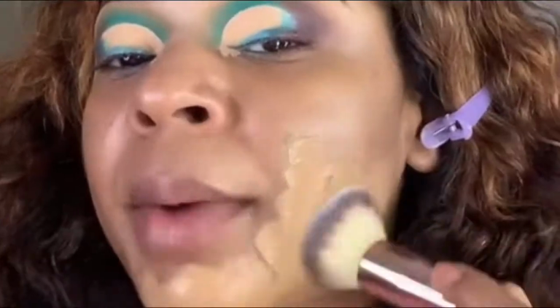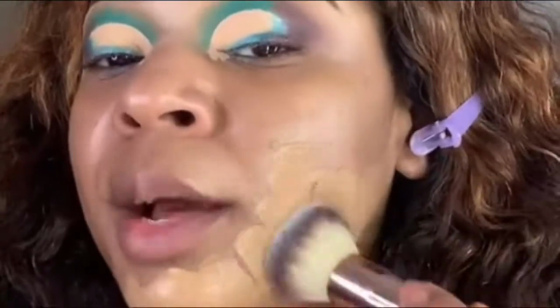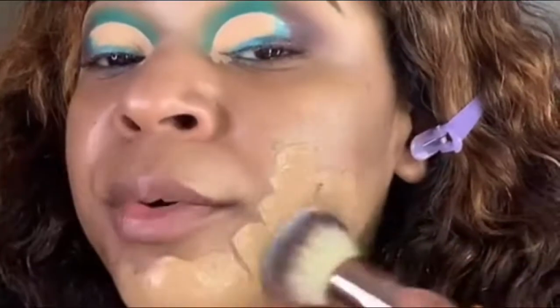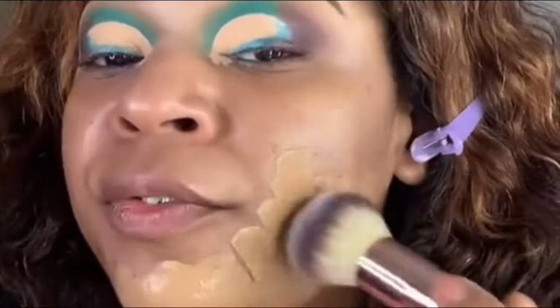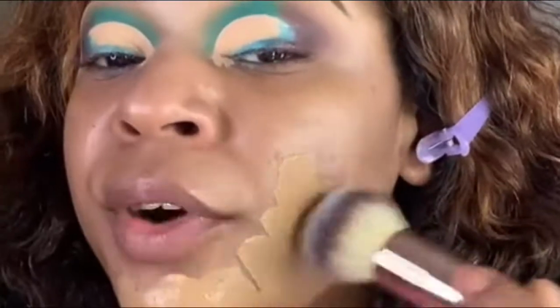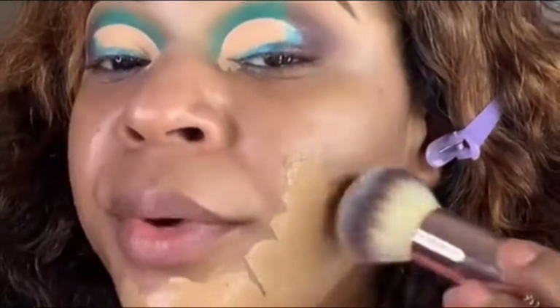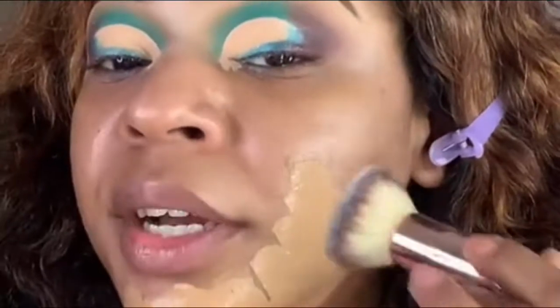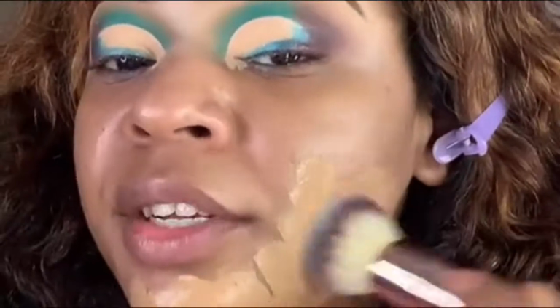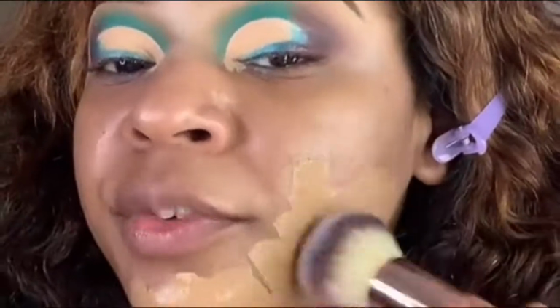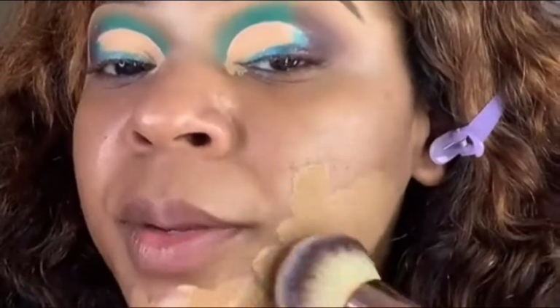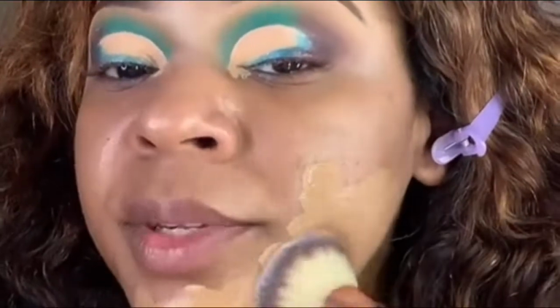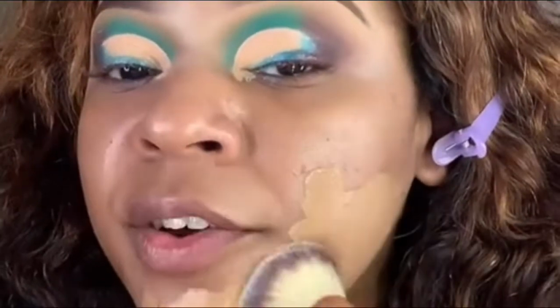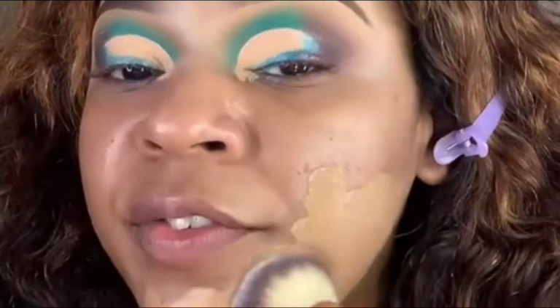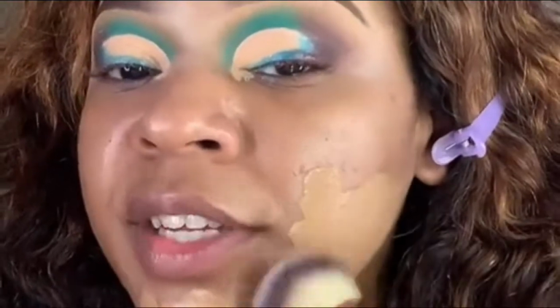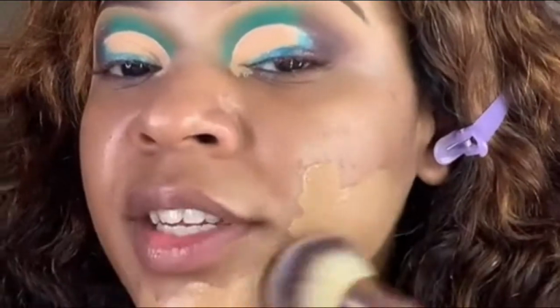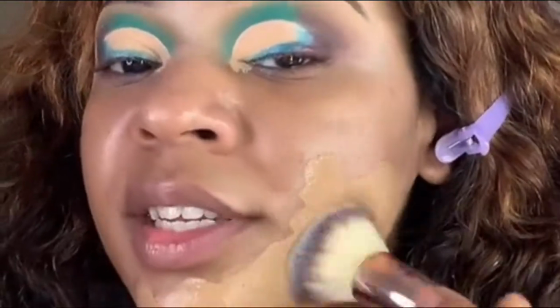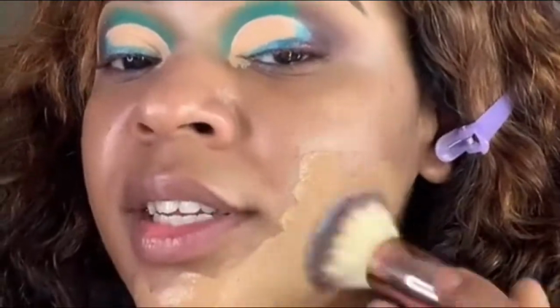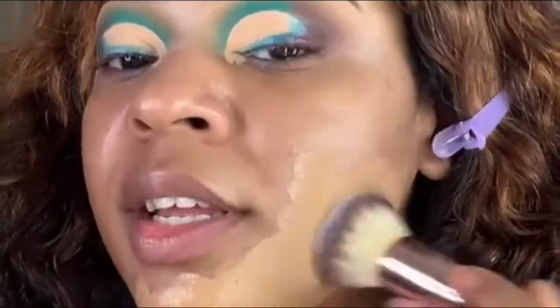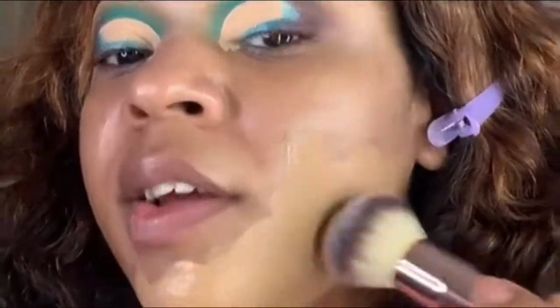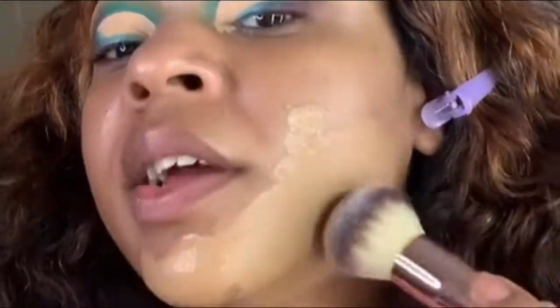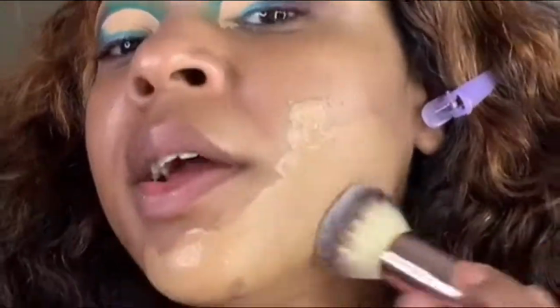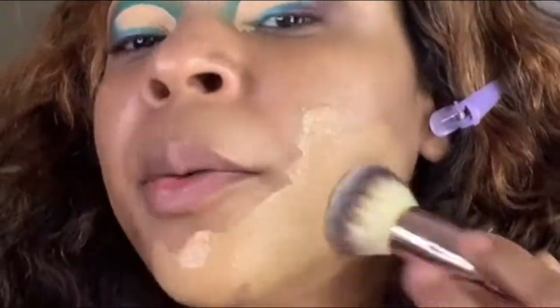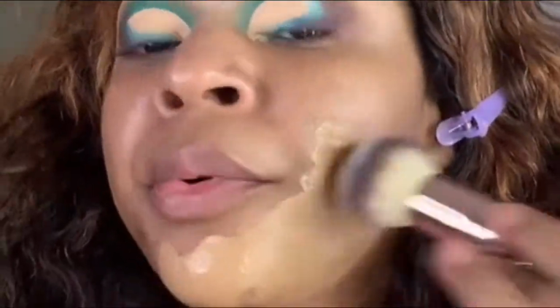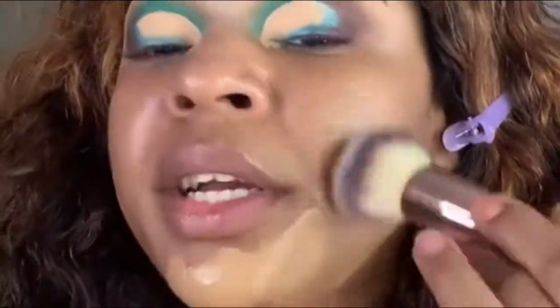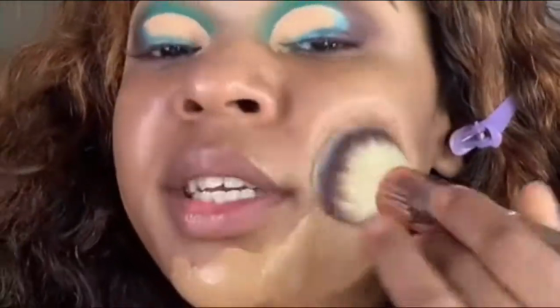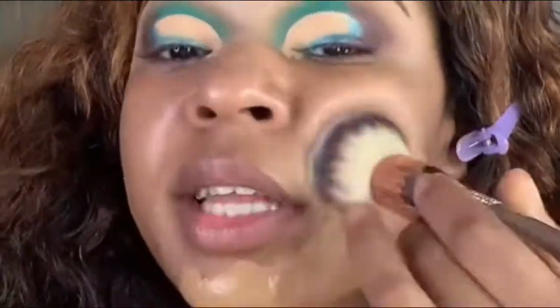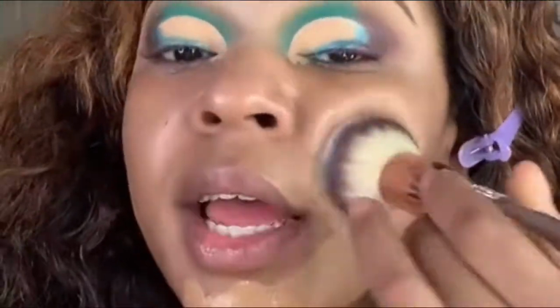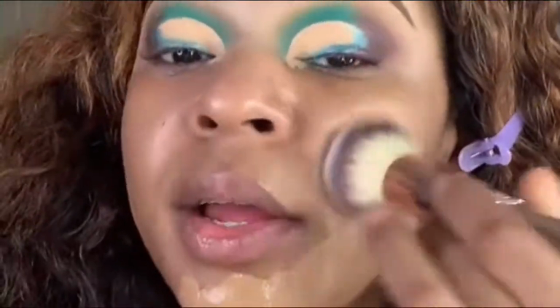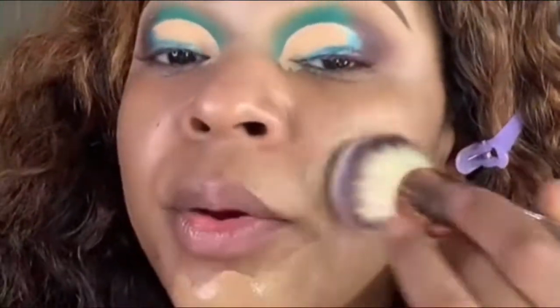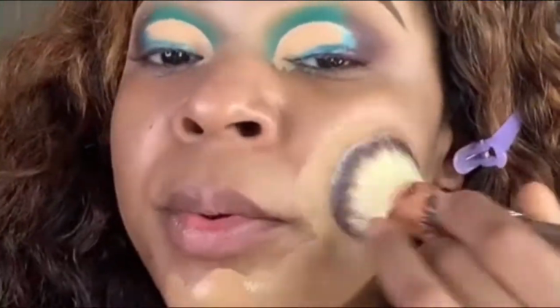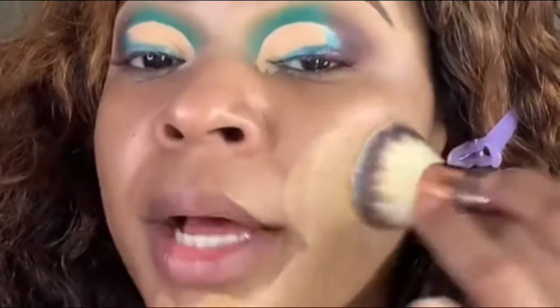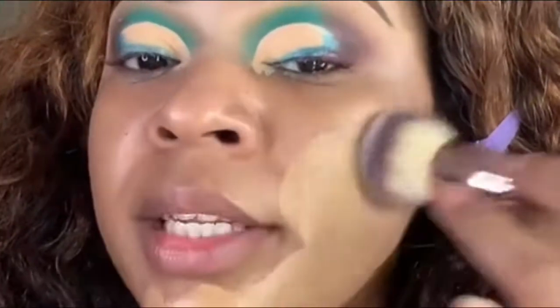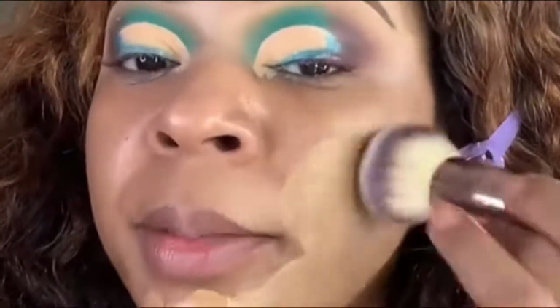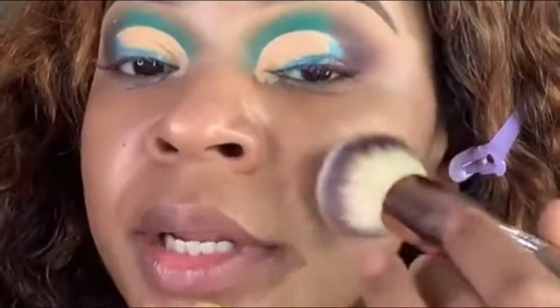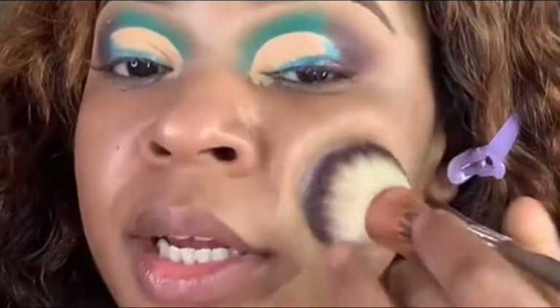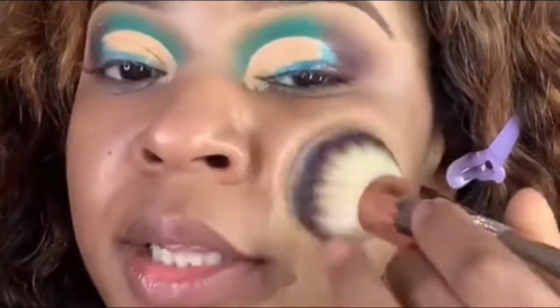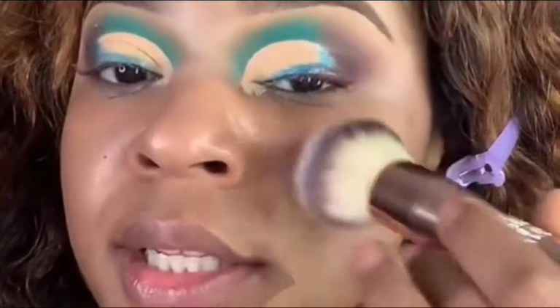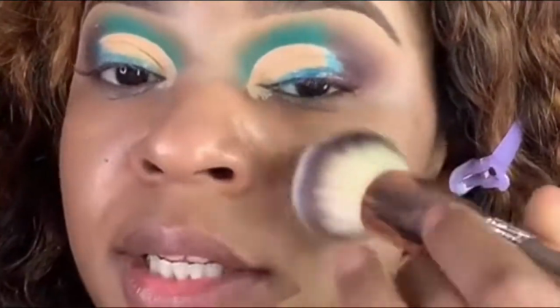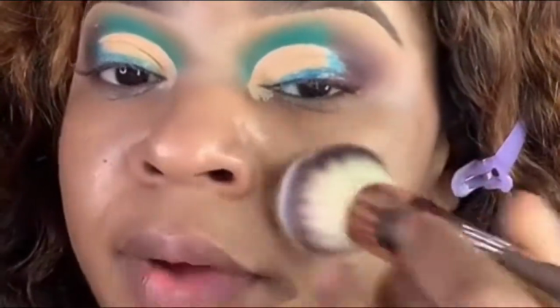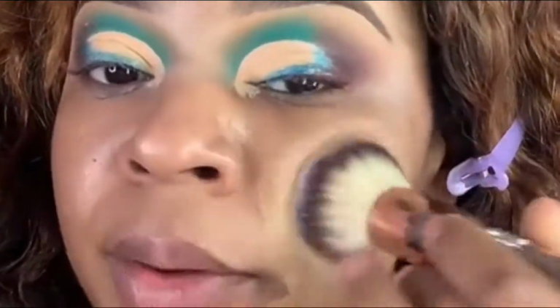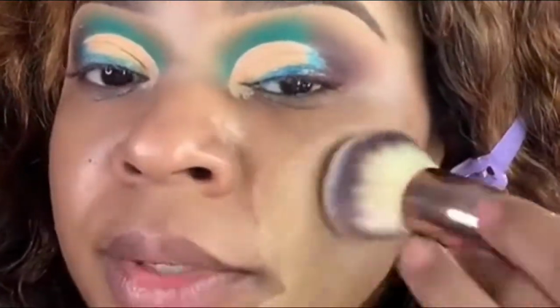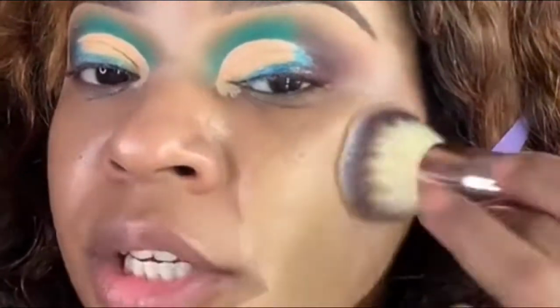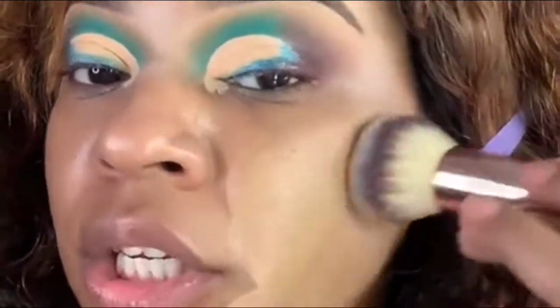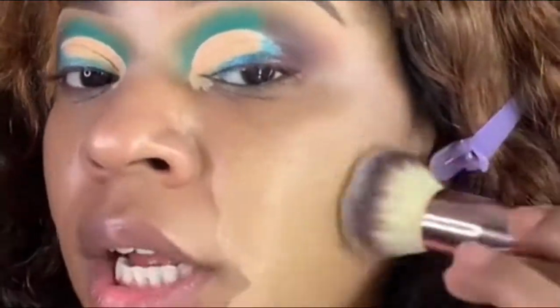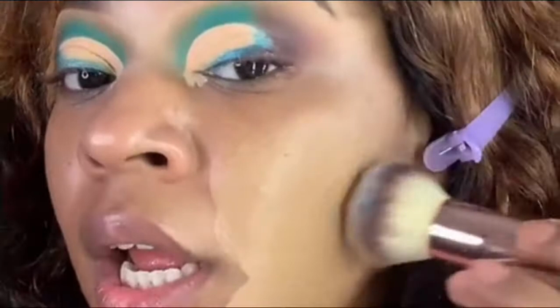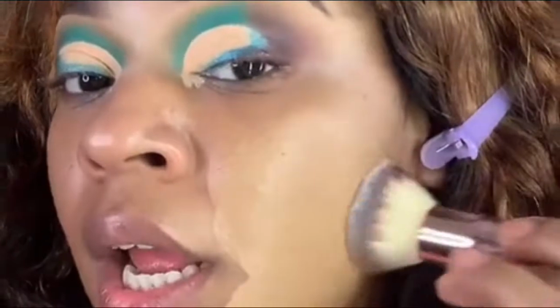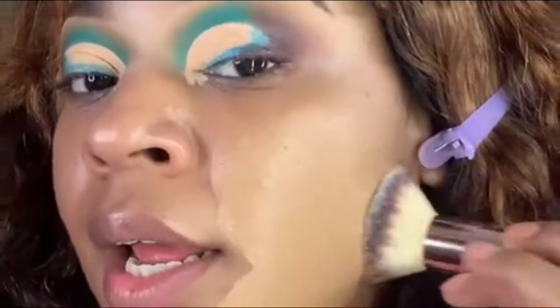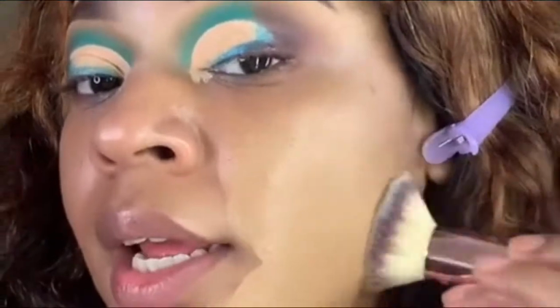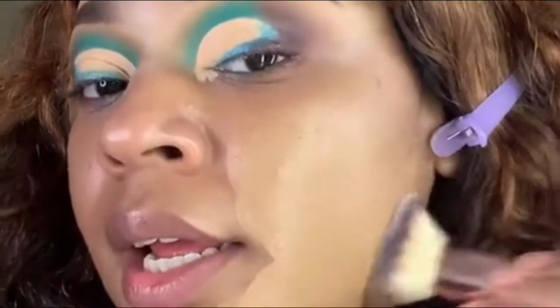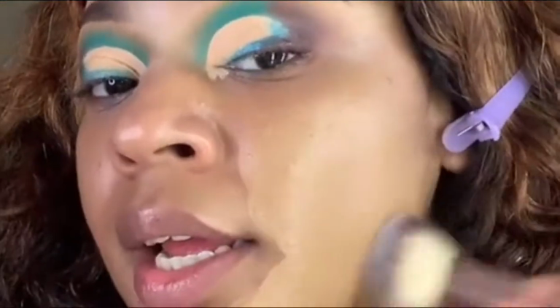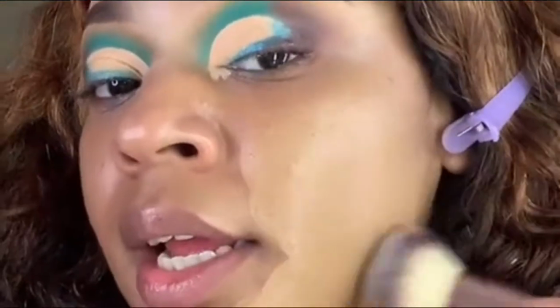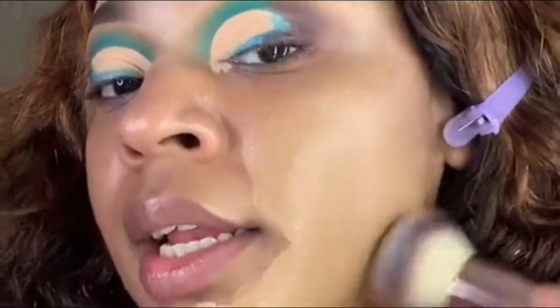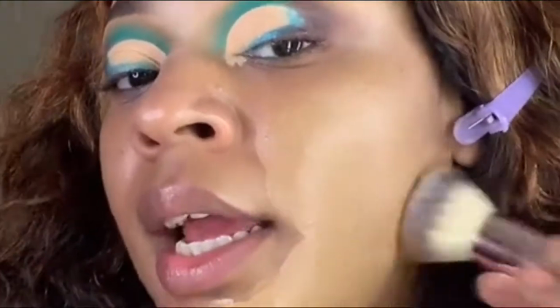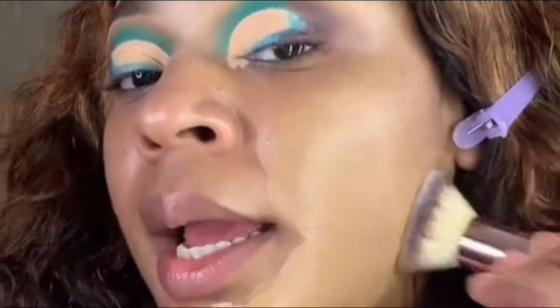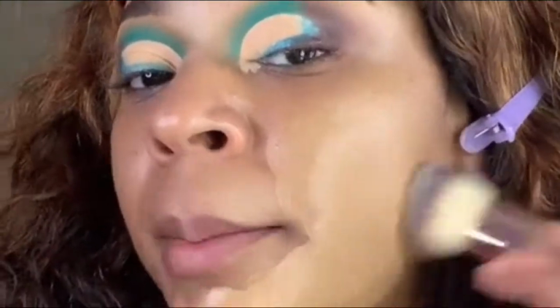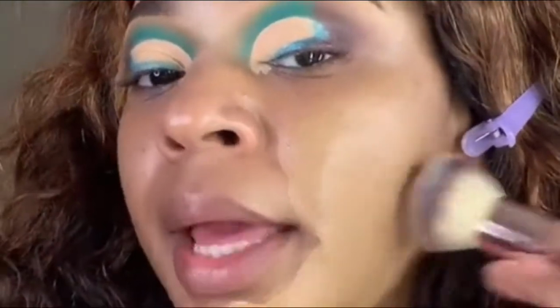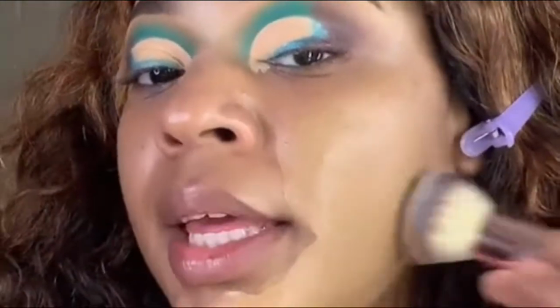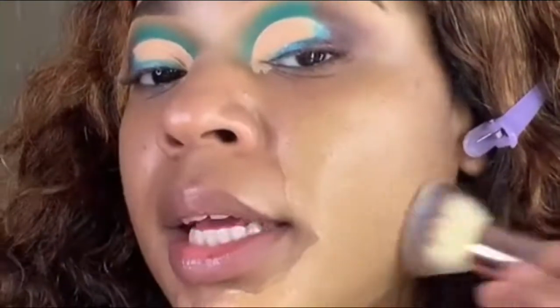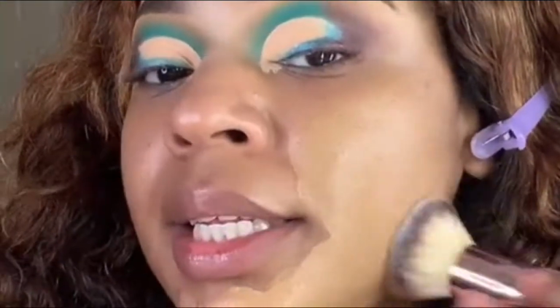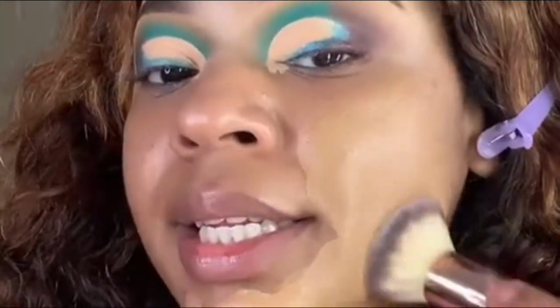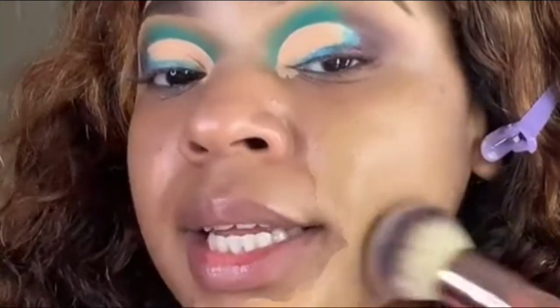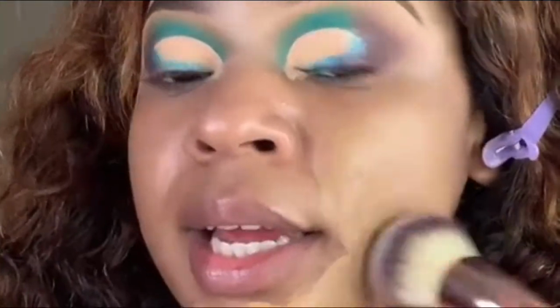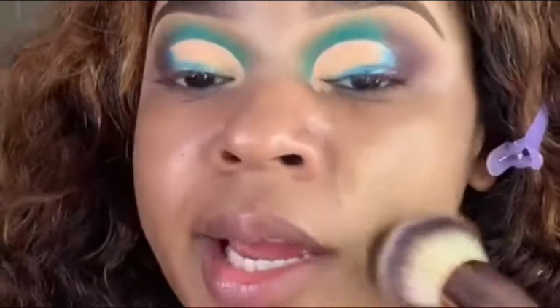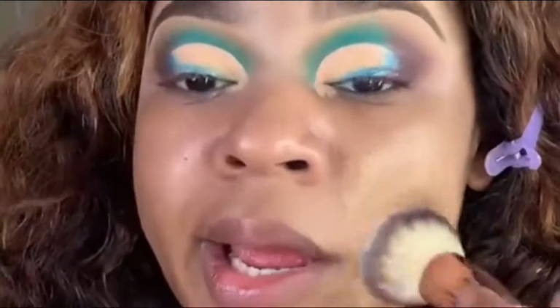Taking my number four brush from Upscale Faces, and we're about to blend this foundation in and make it skin.